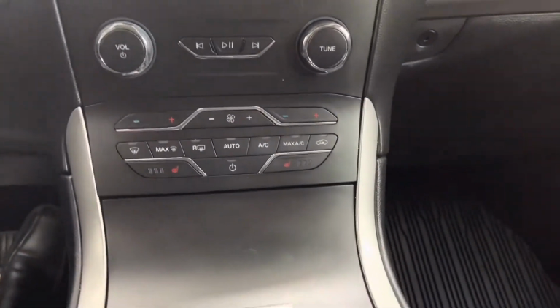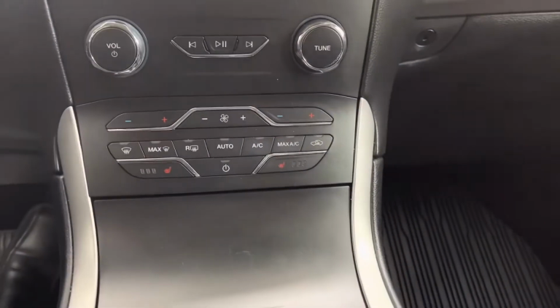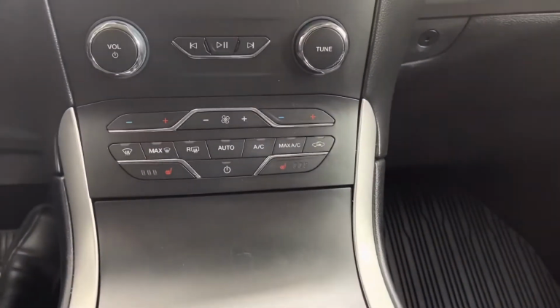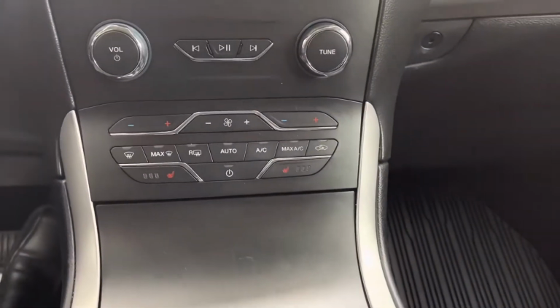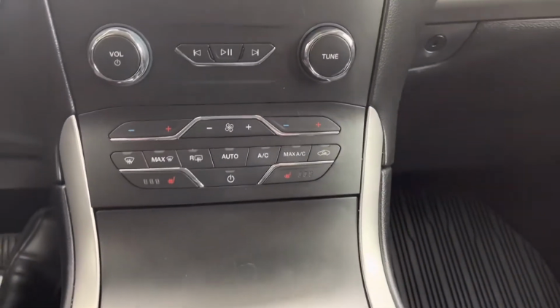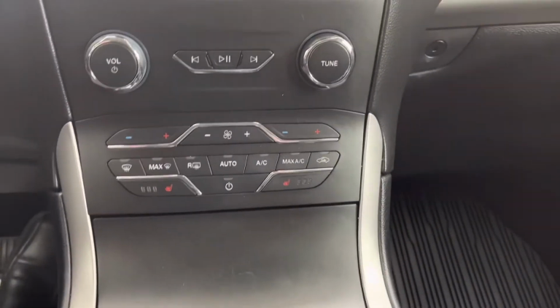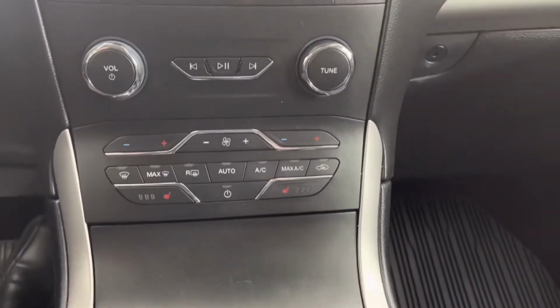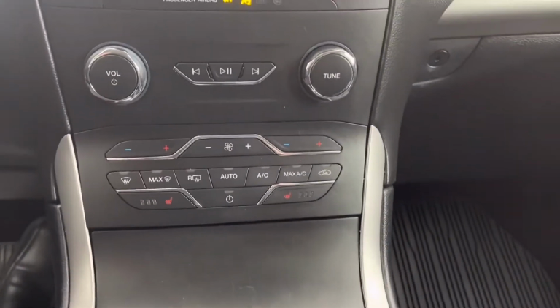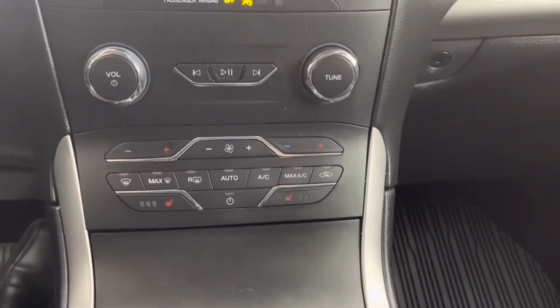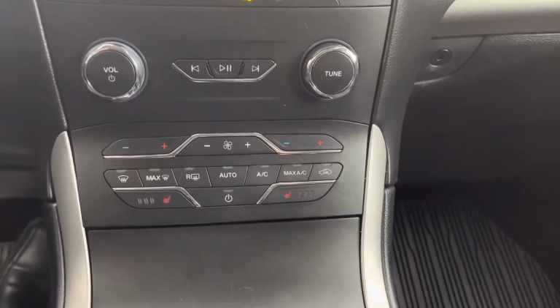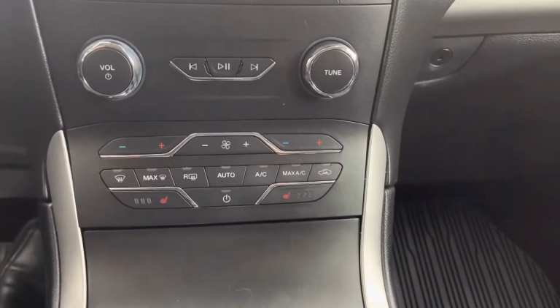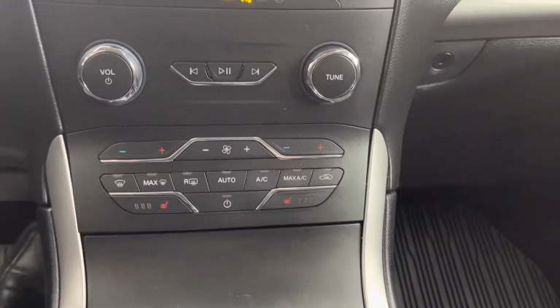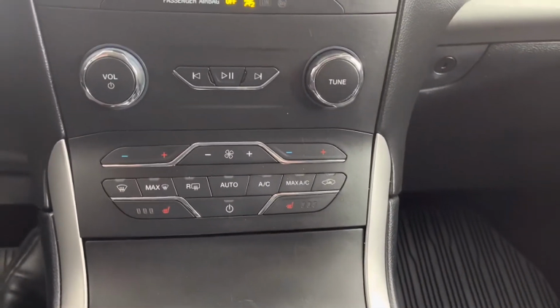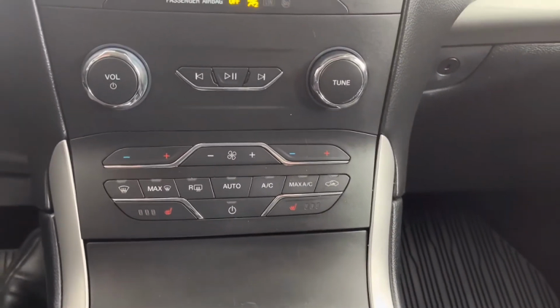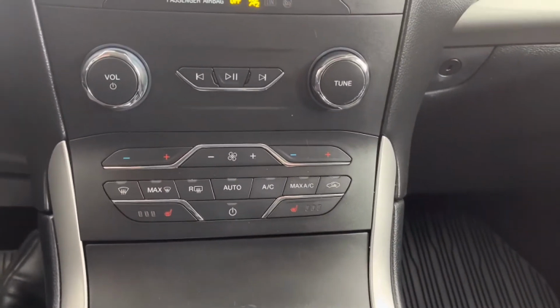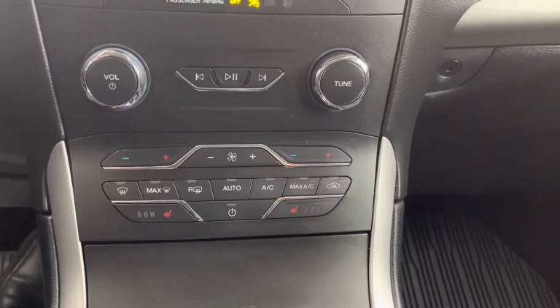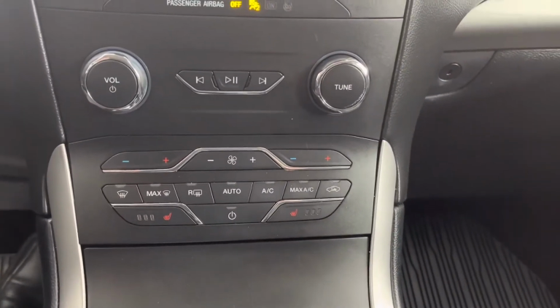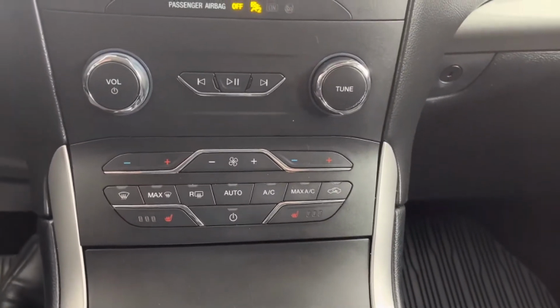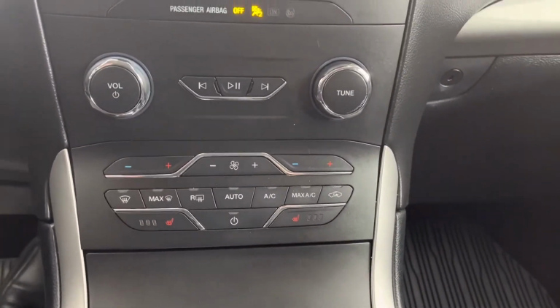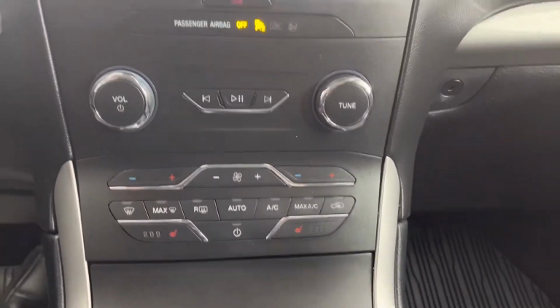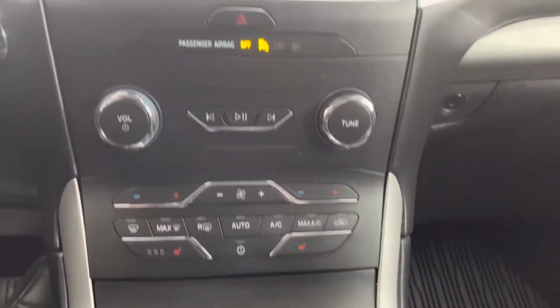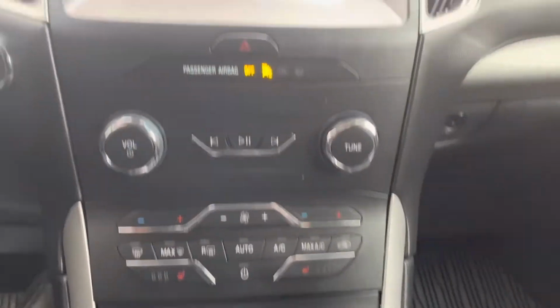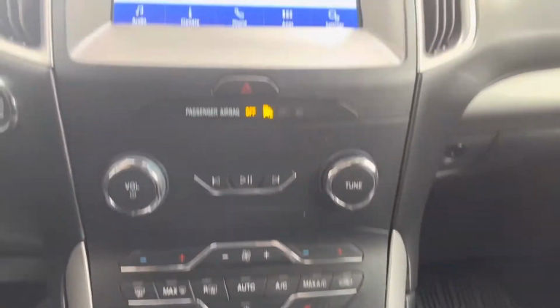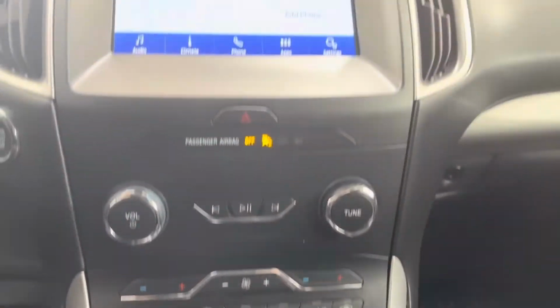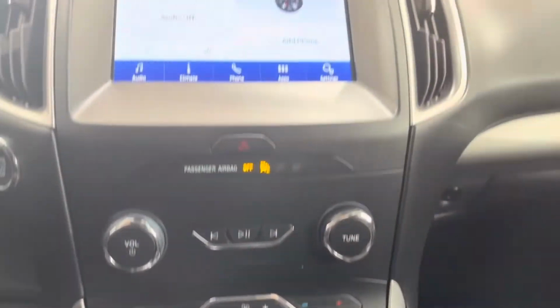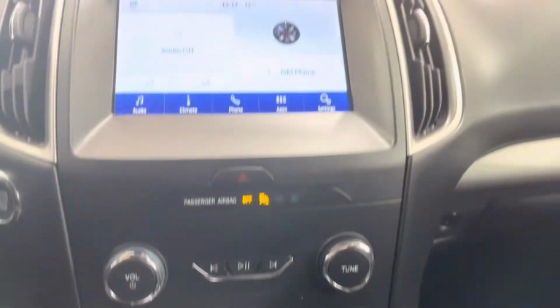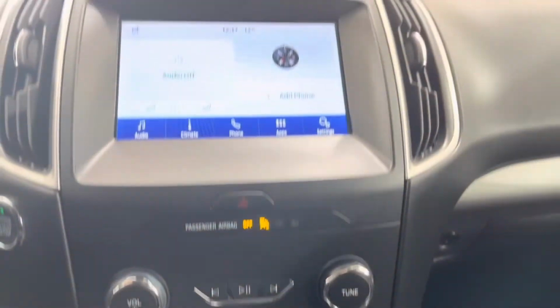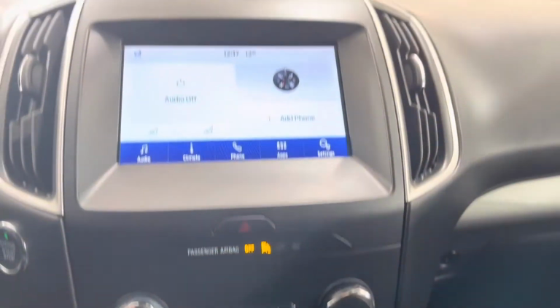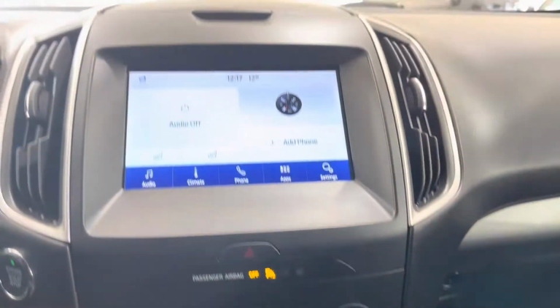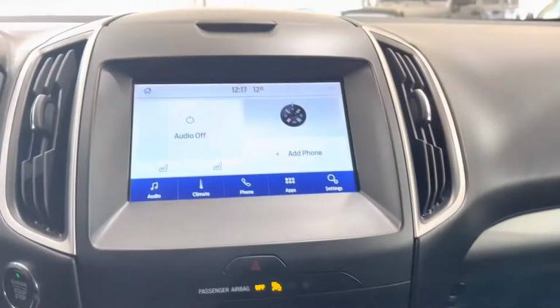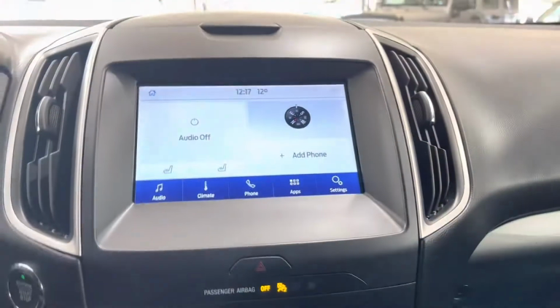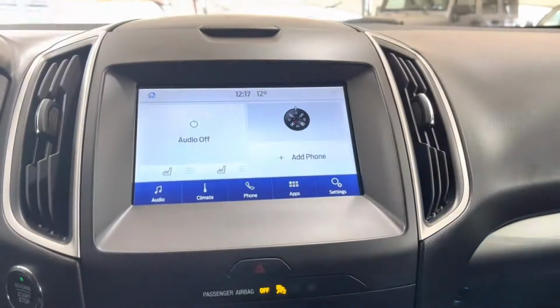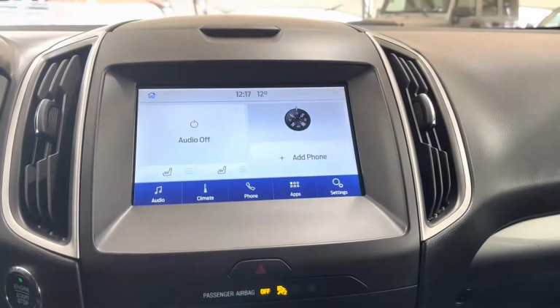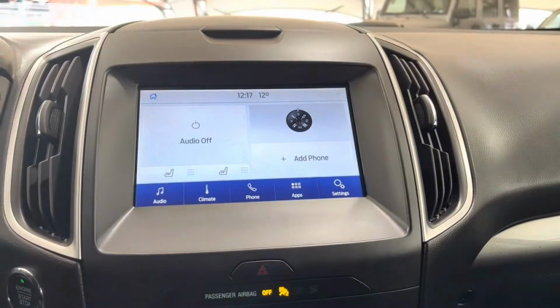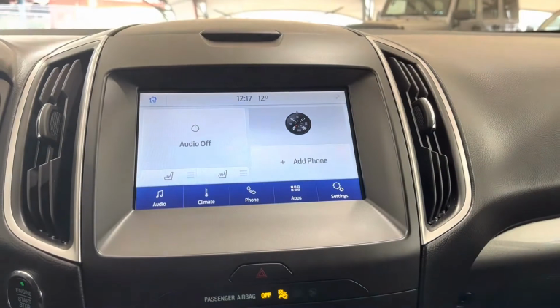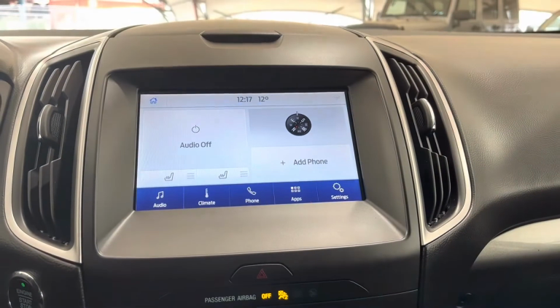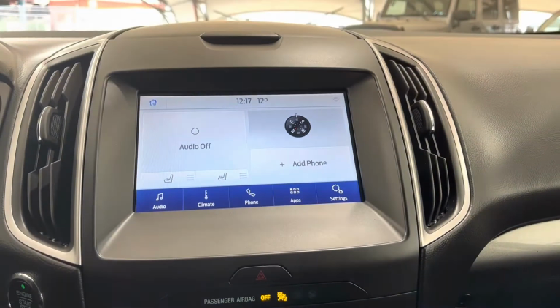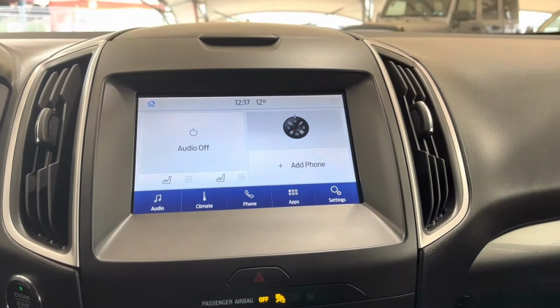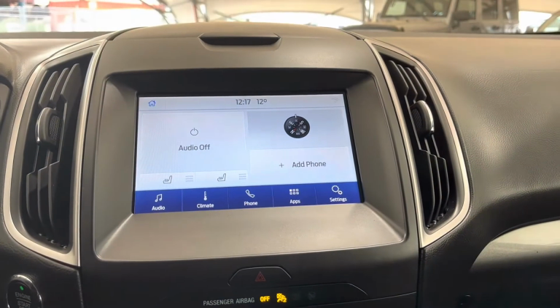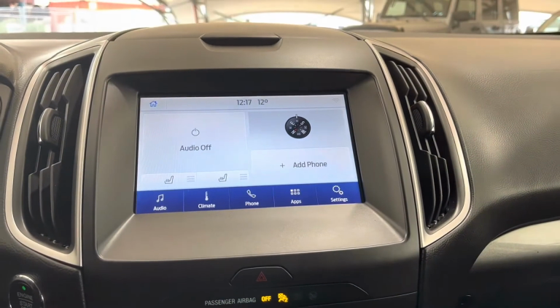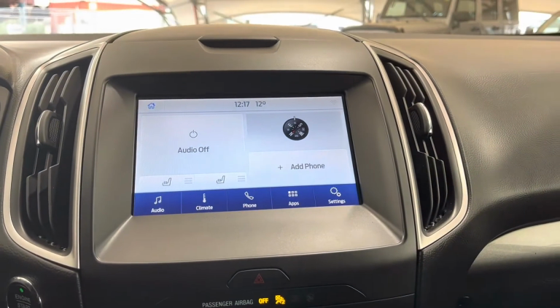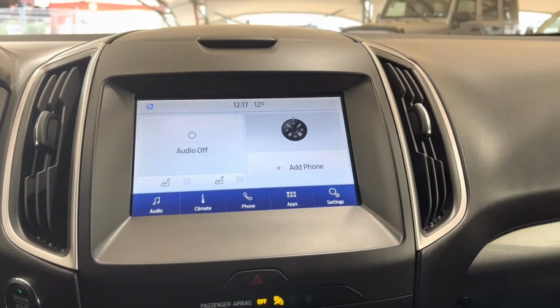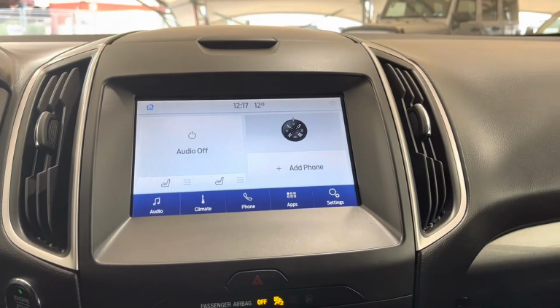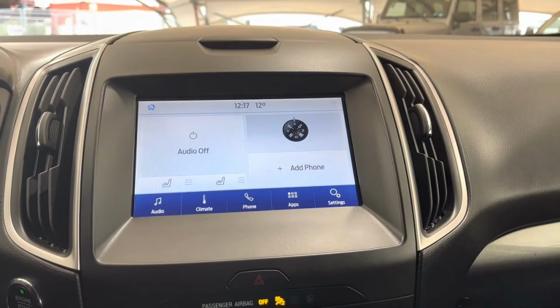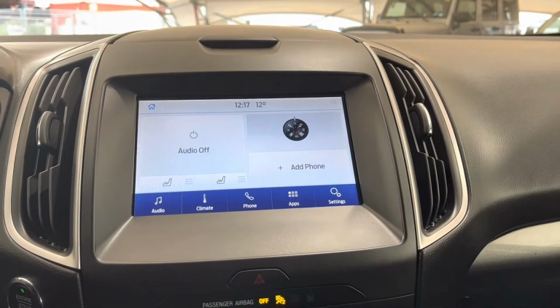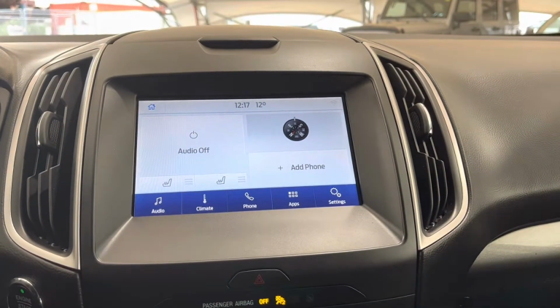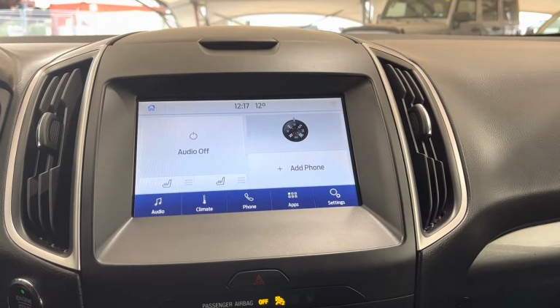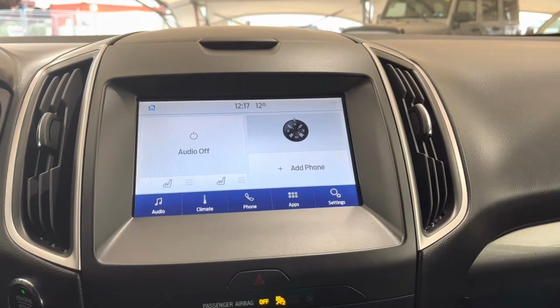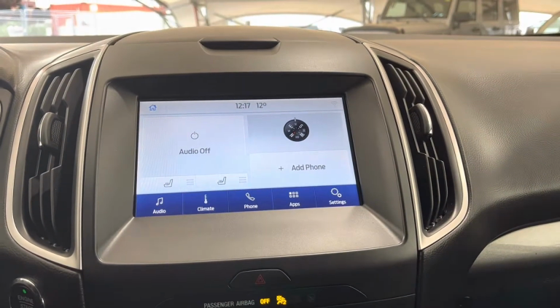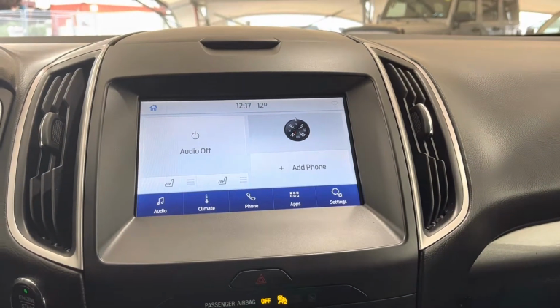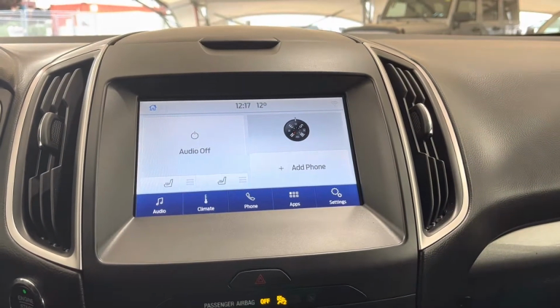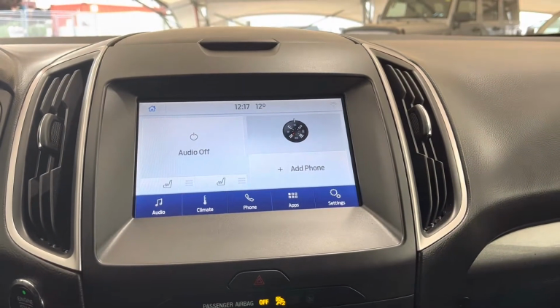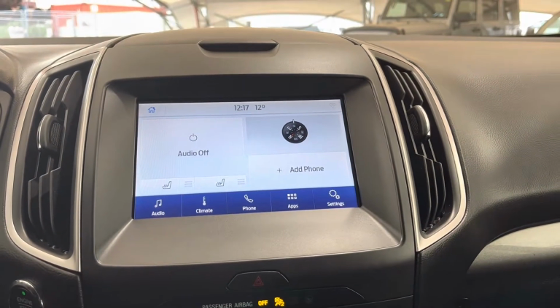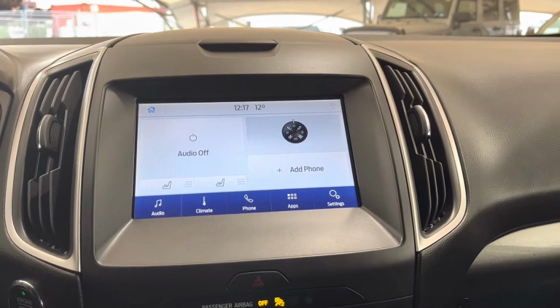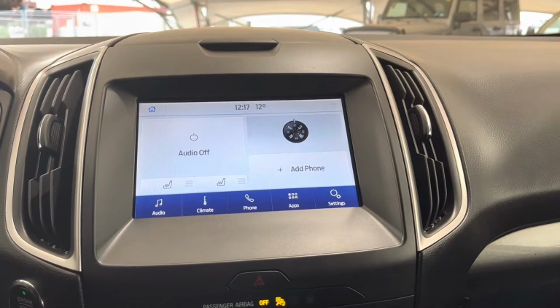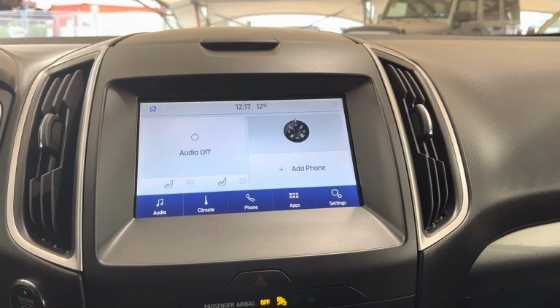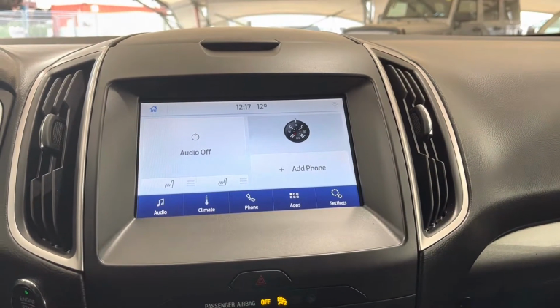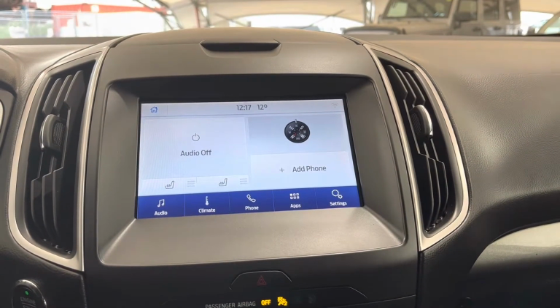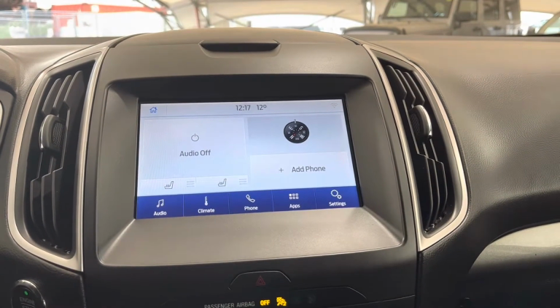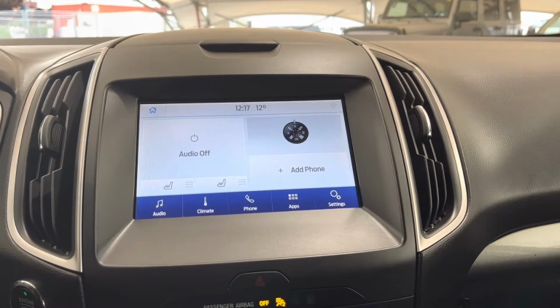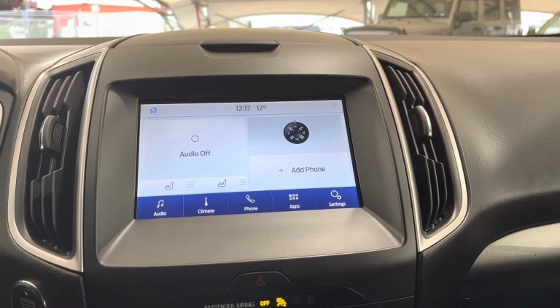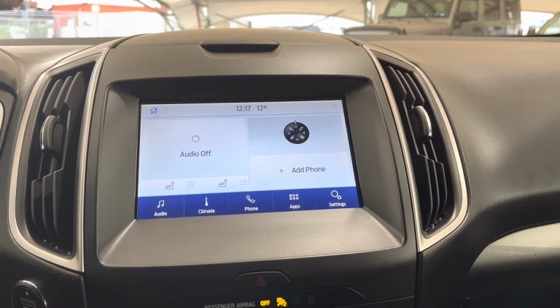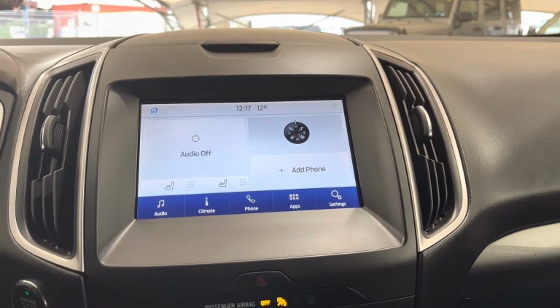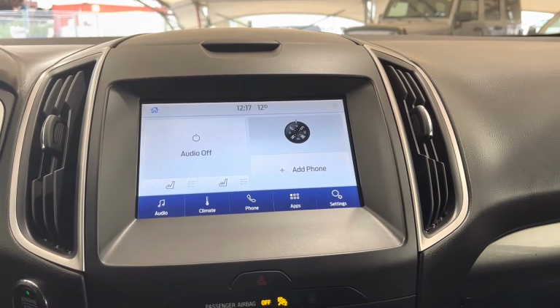Down here in the middle you can see our climate controls and up top we have our touchscreen infotainment system.